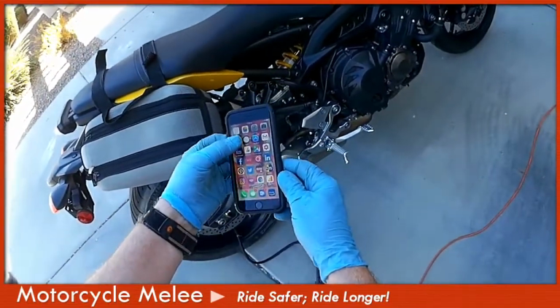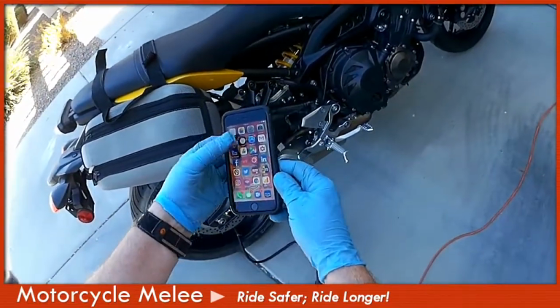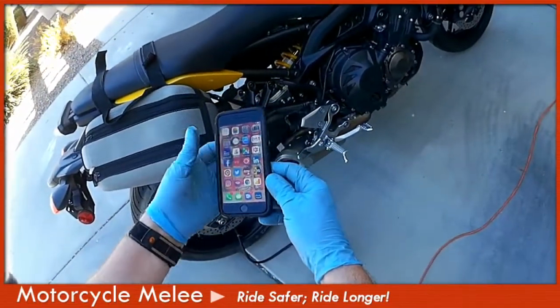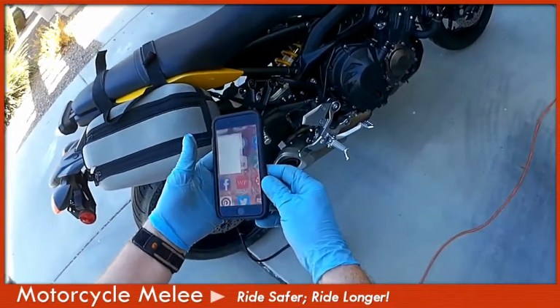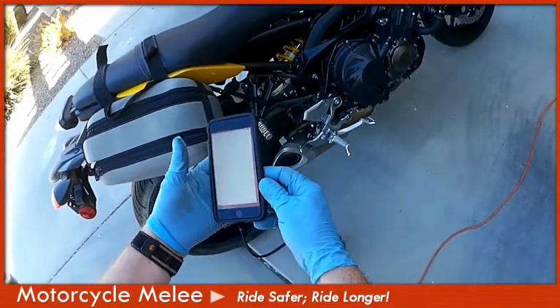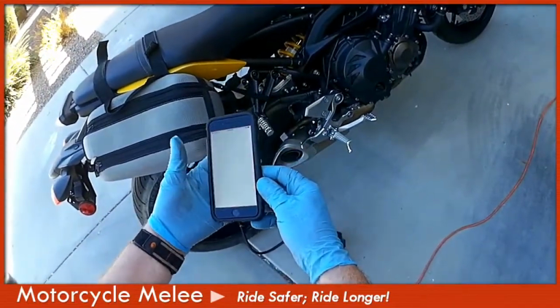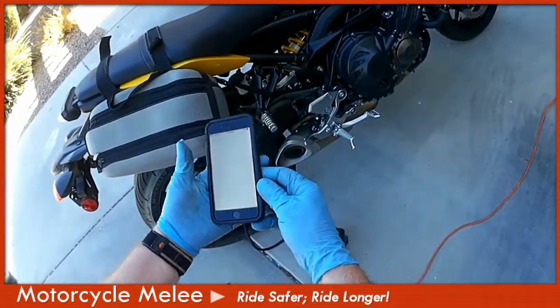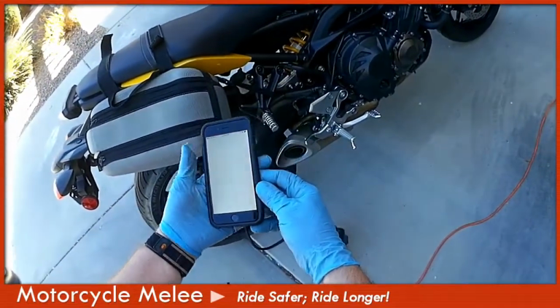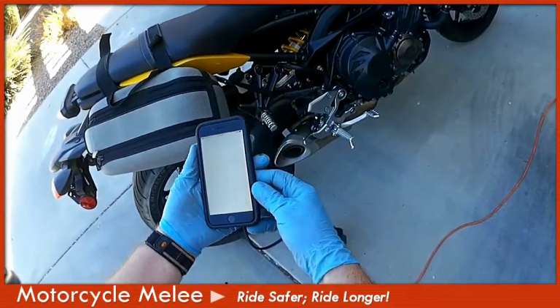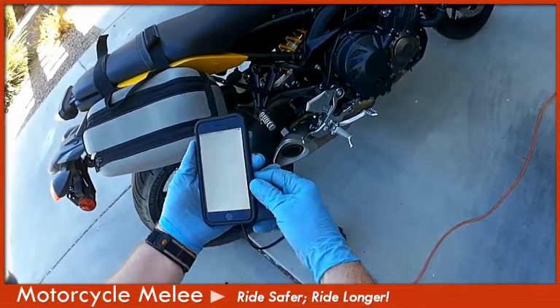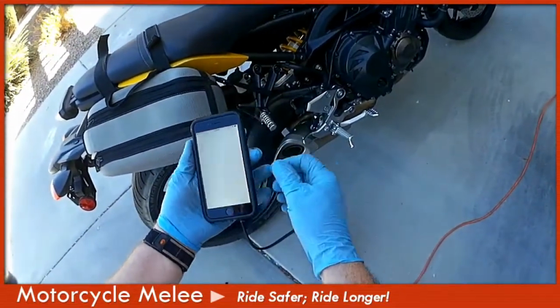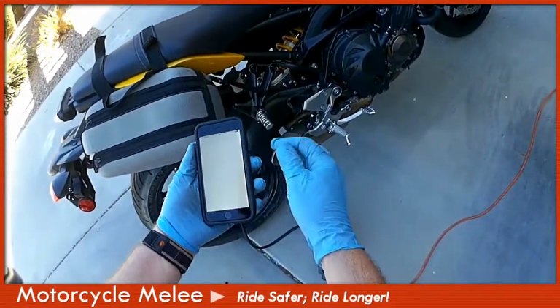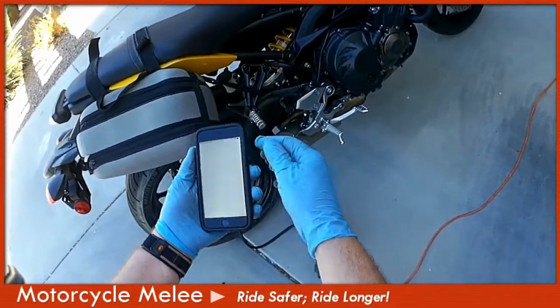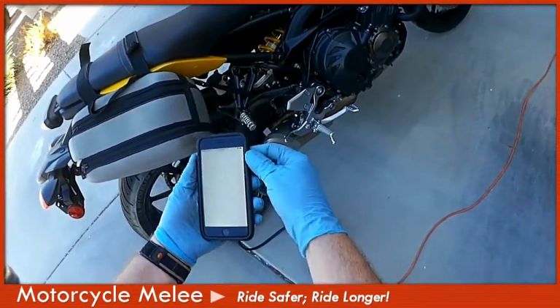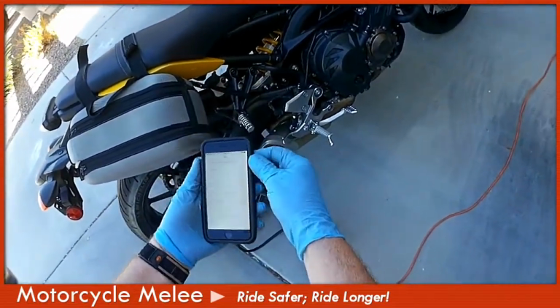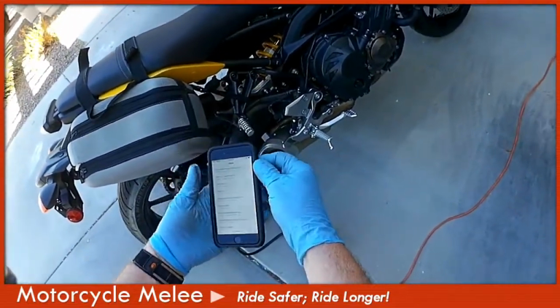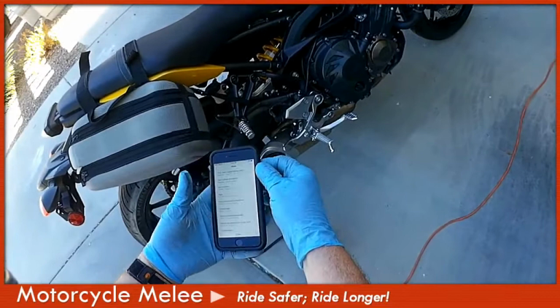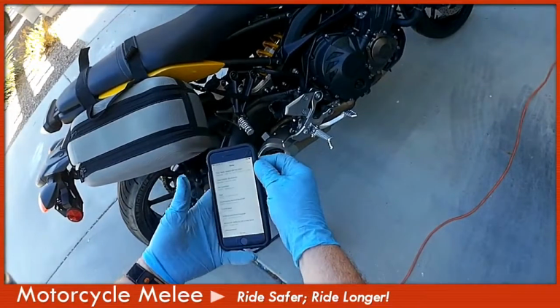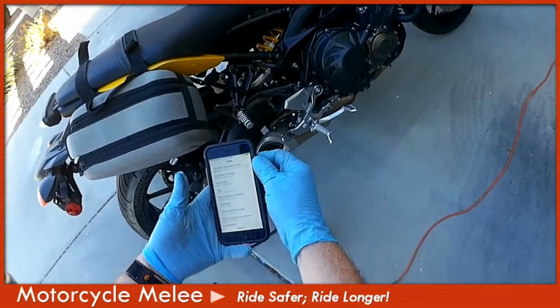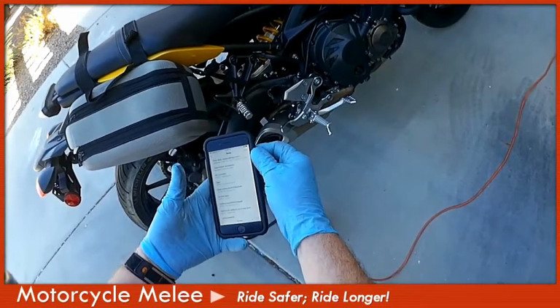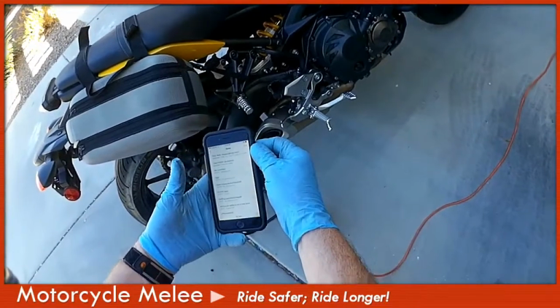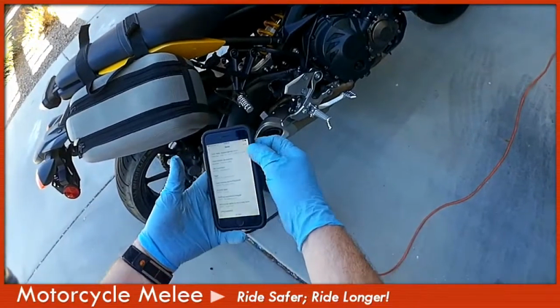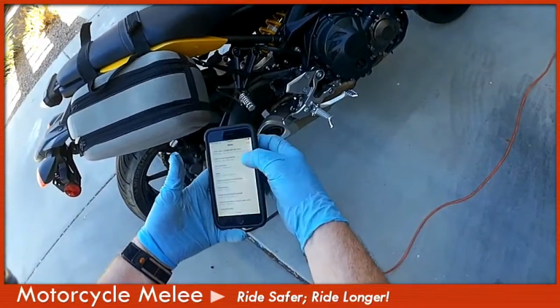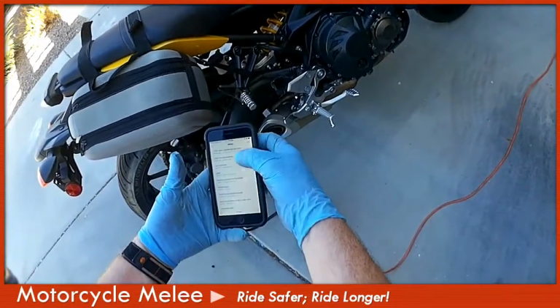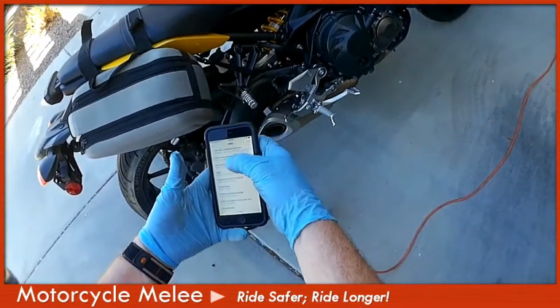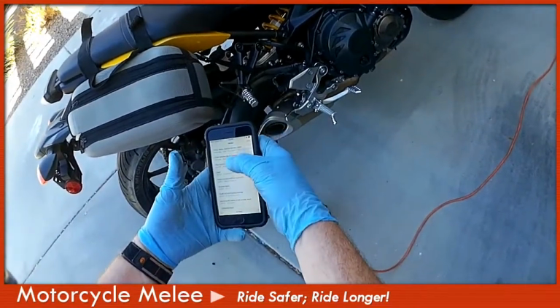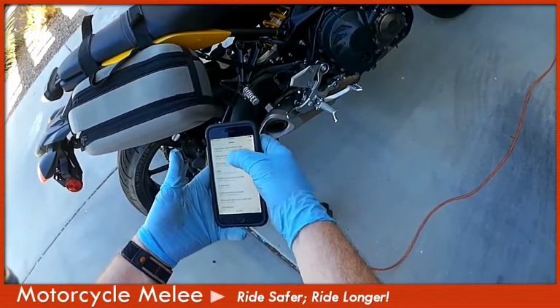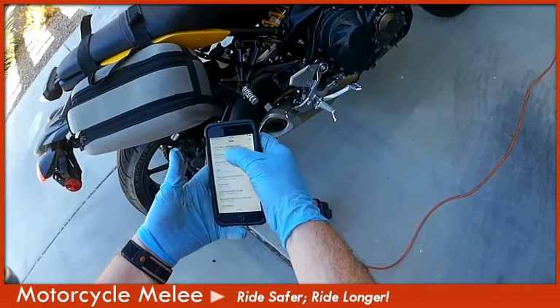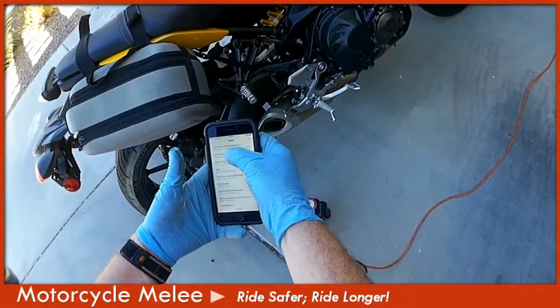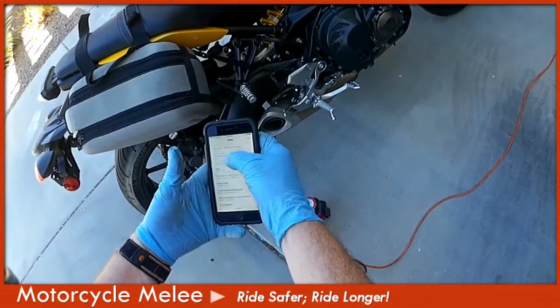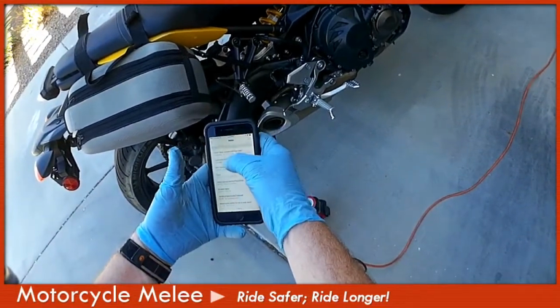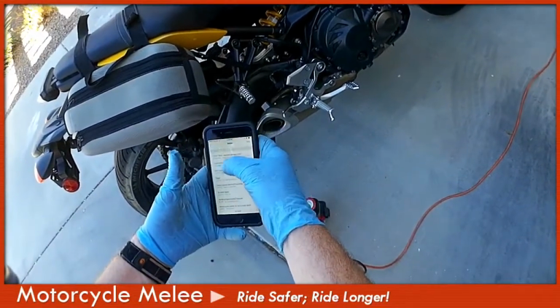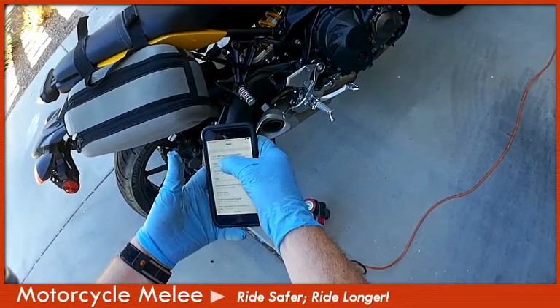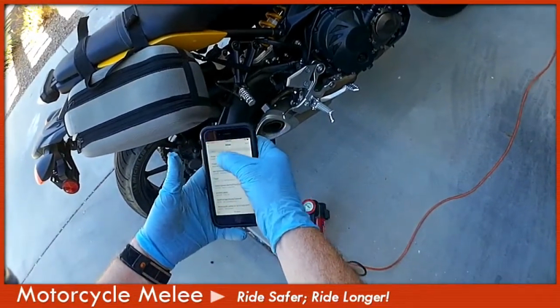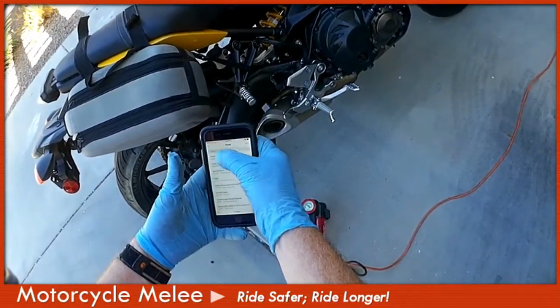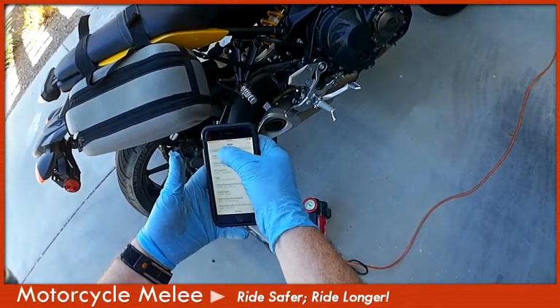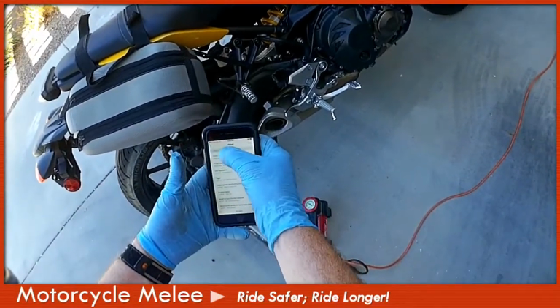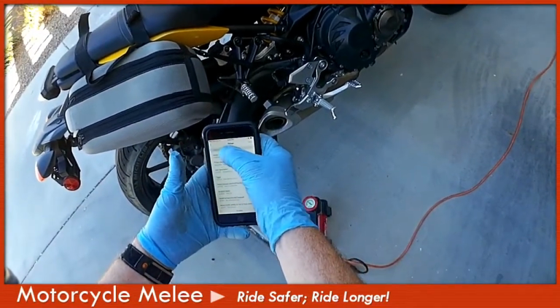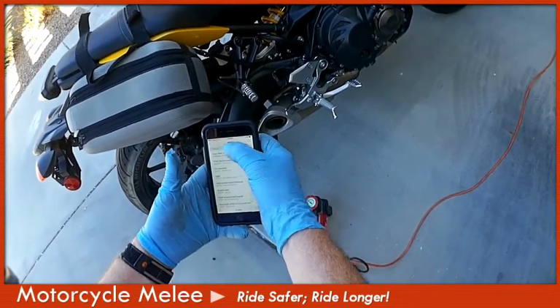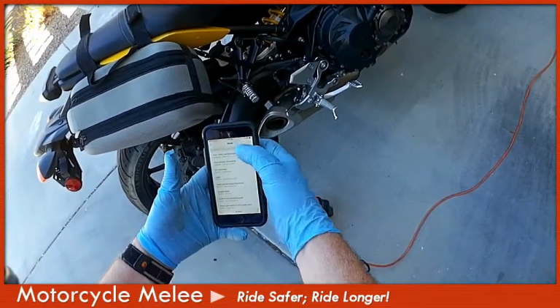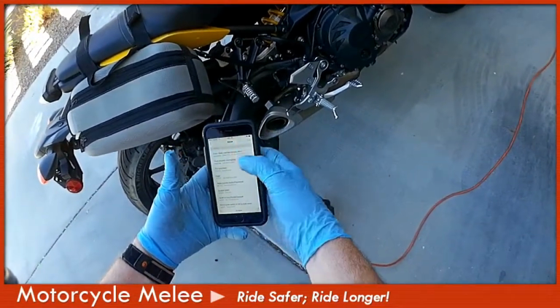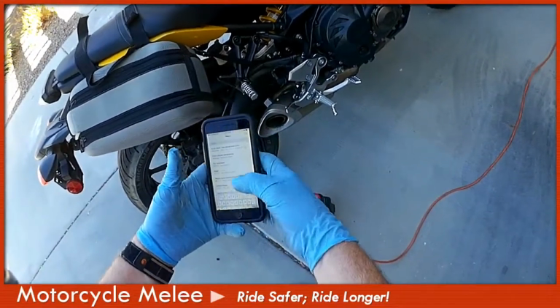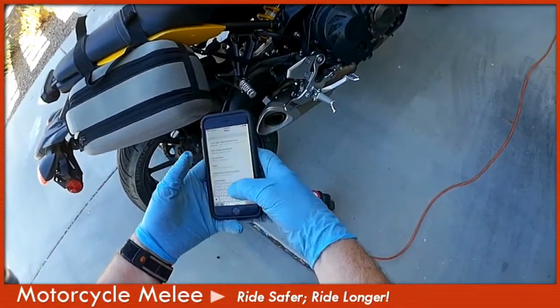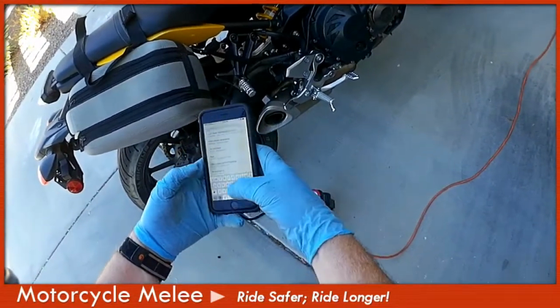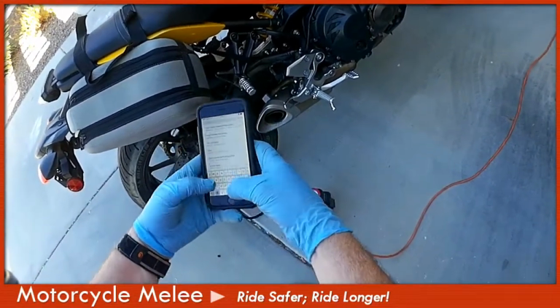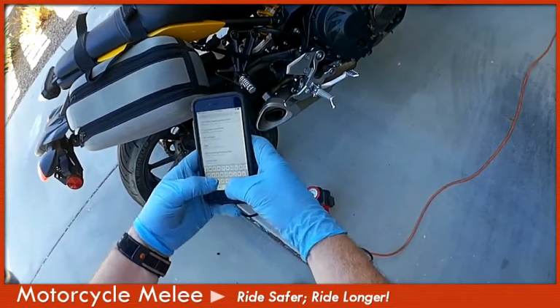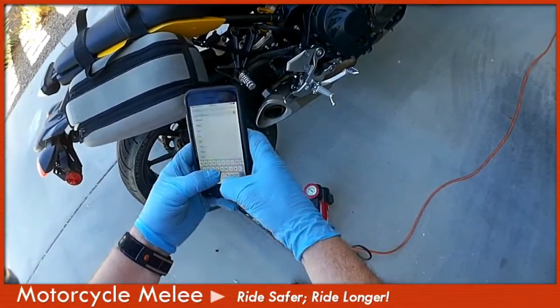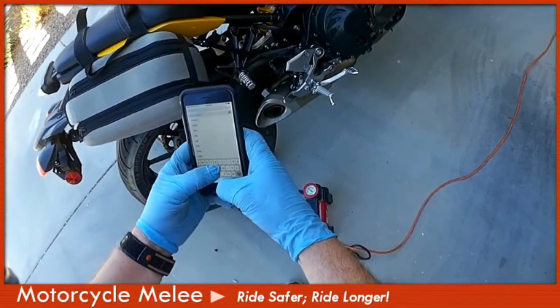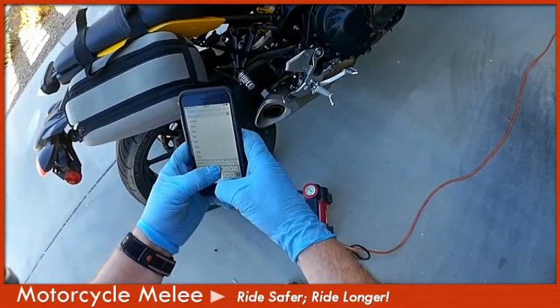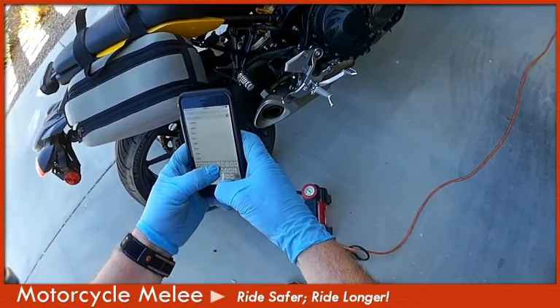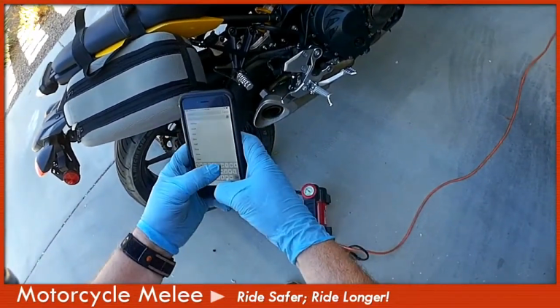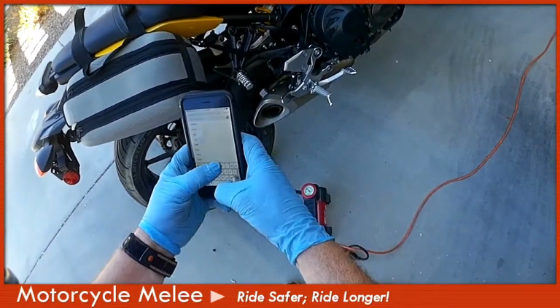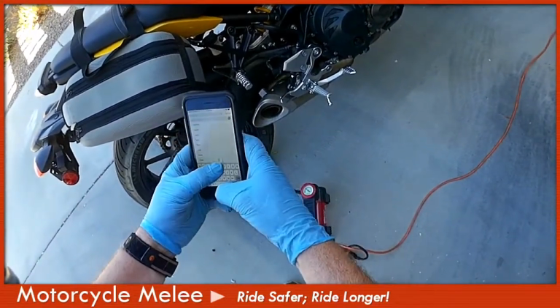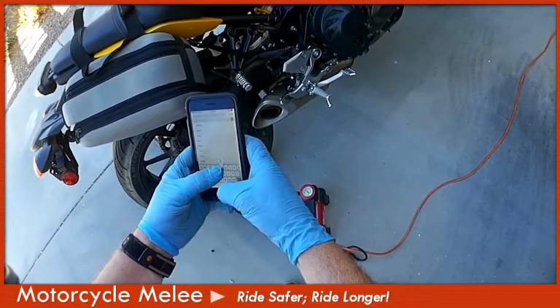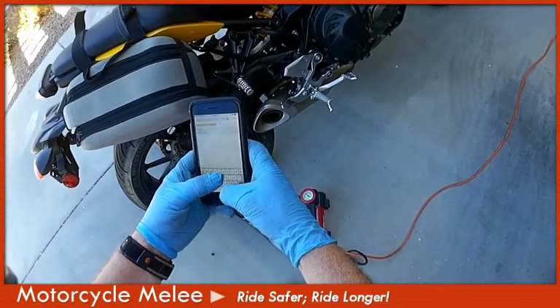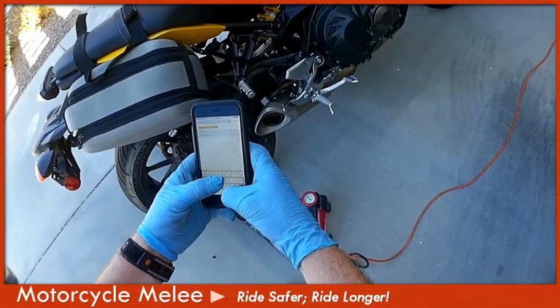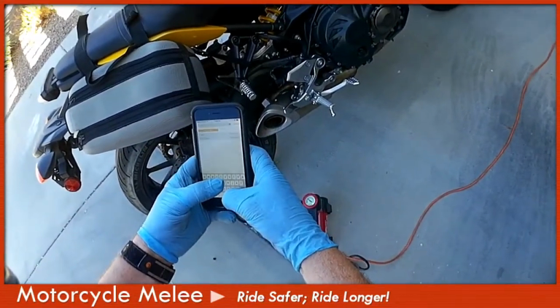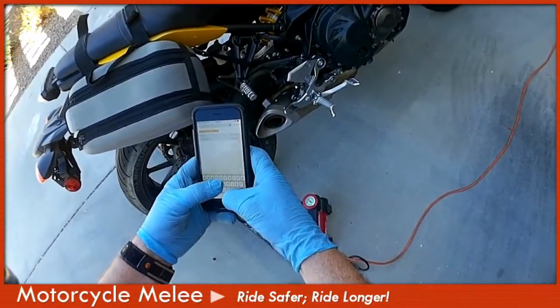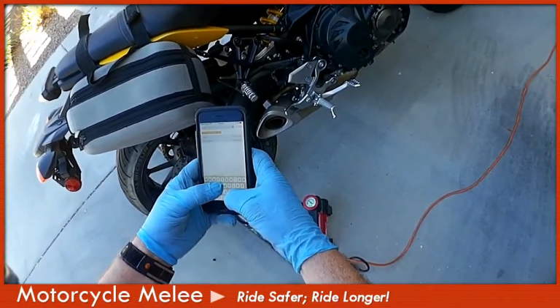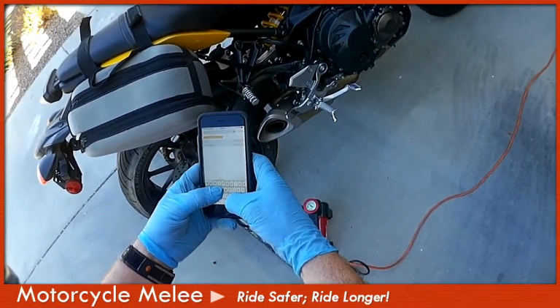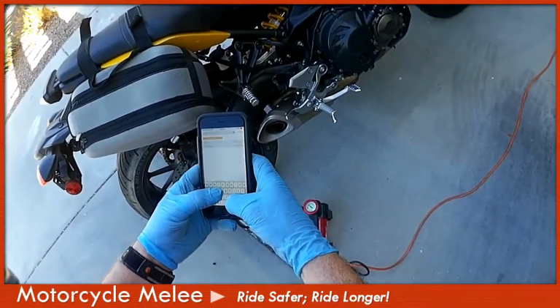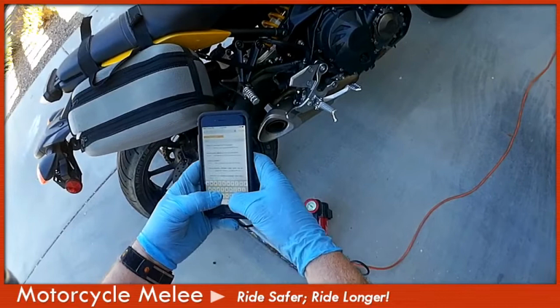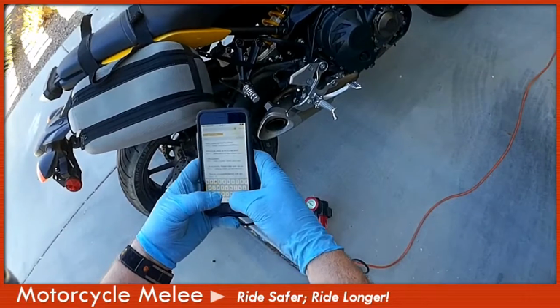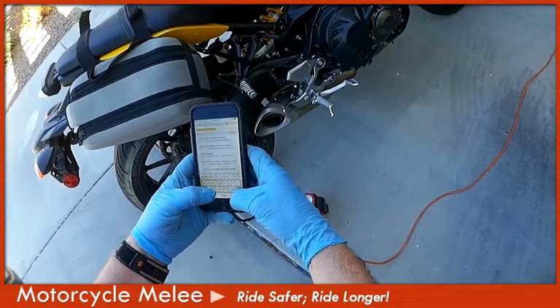I put my tire pressure notes inside the phone so I don't have to remember the specs.